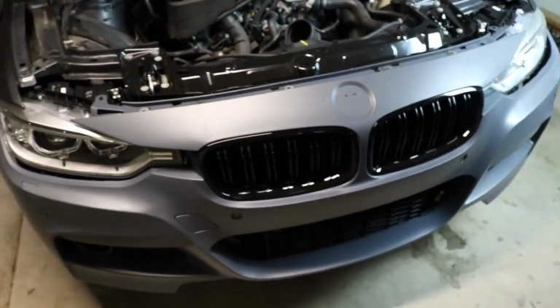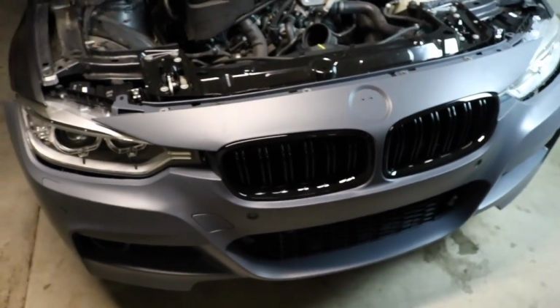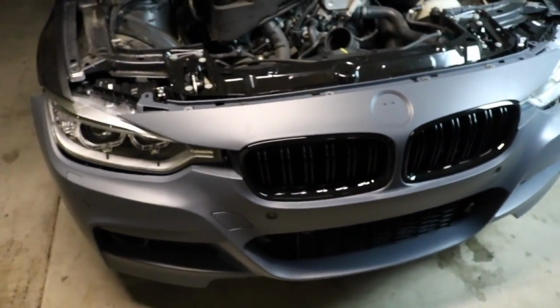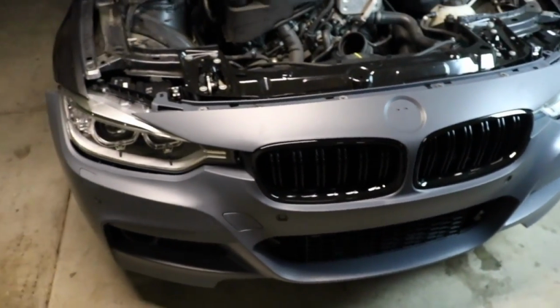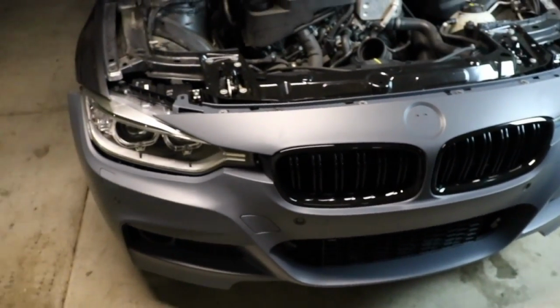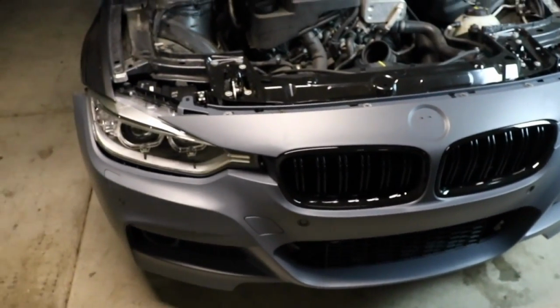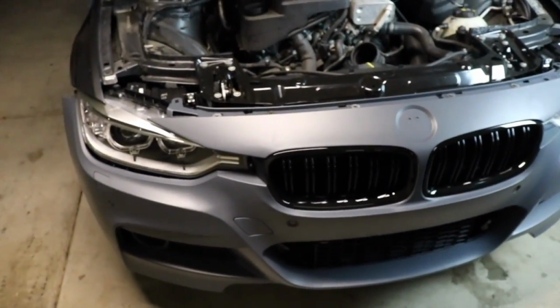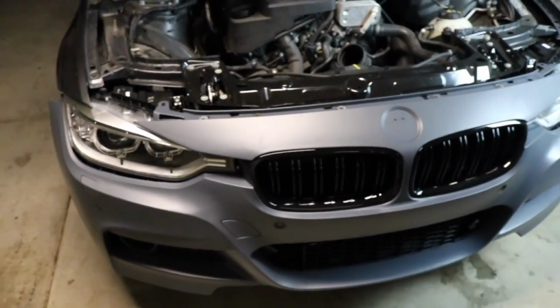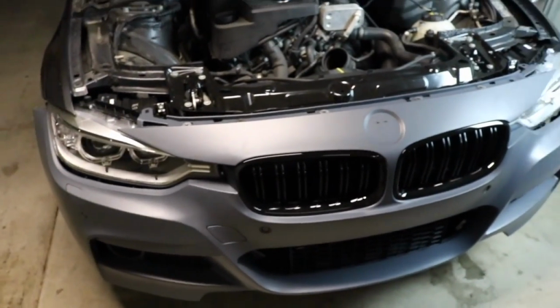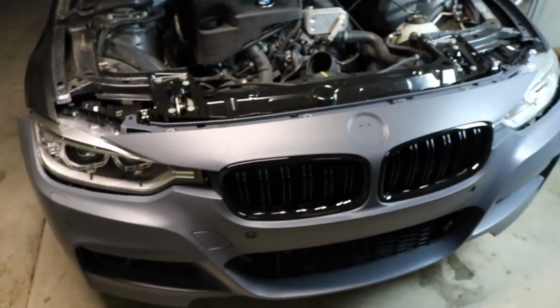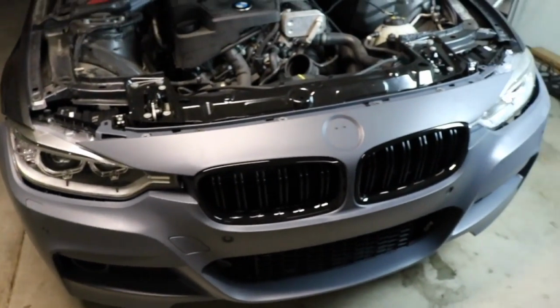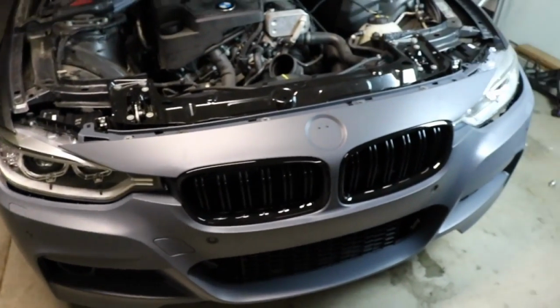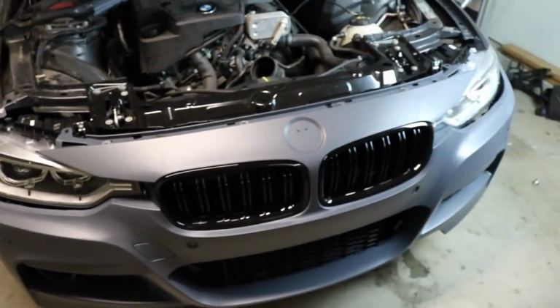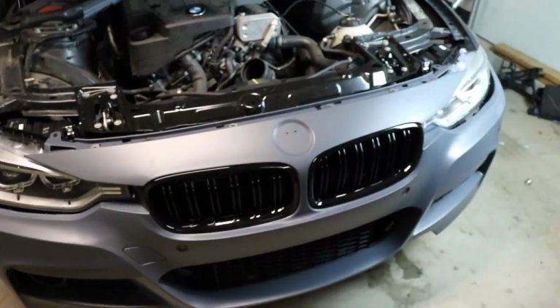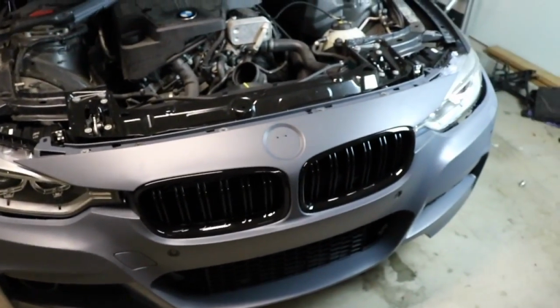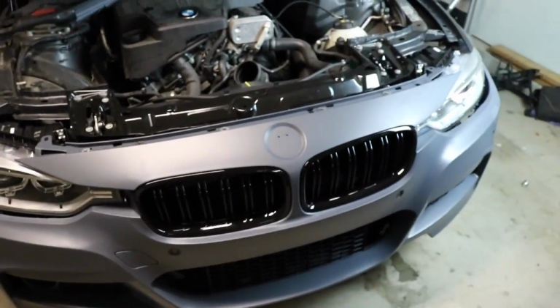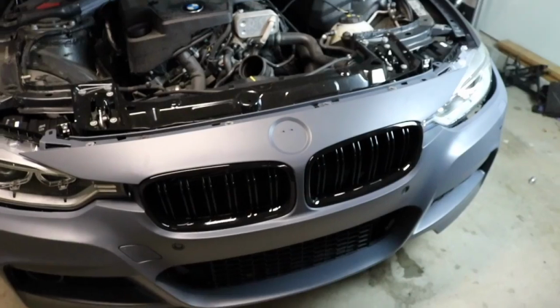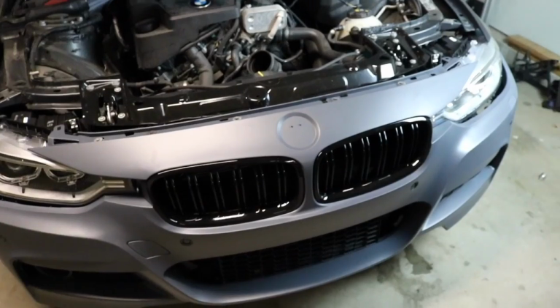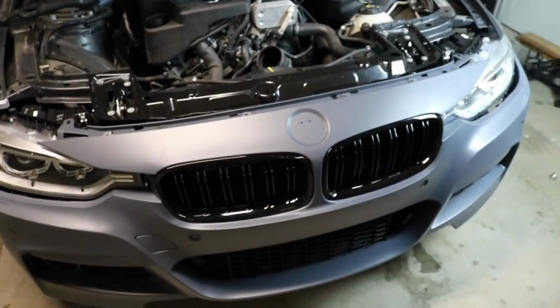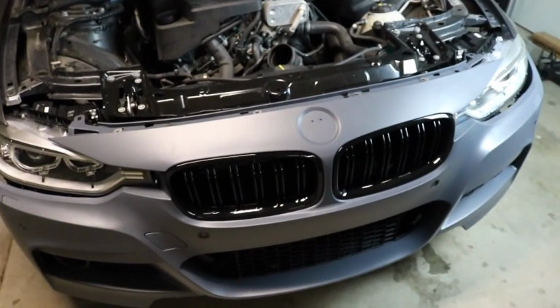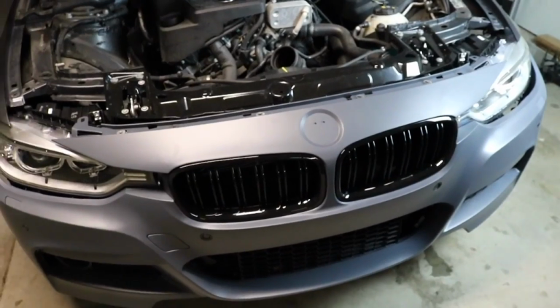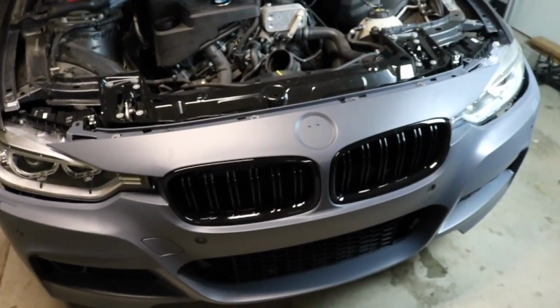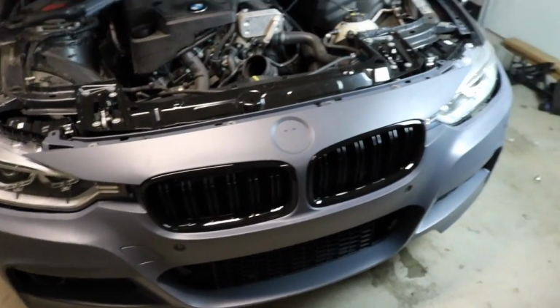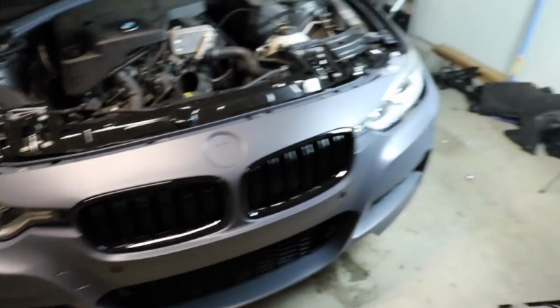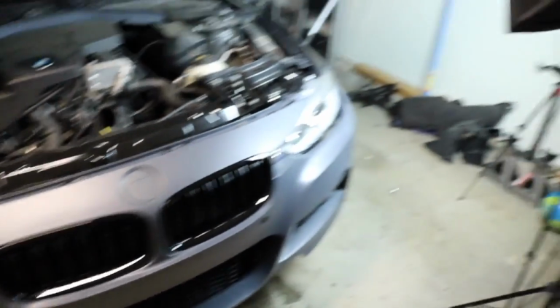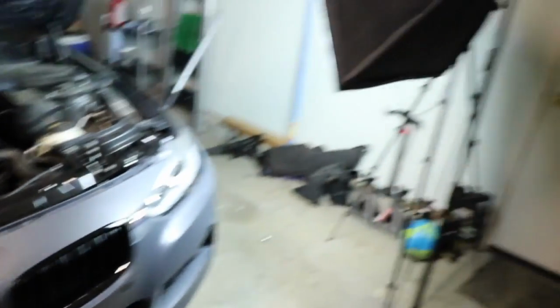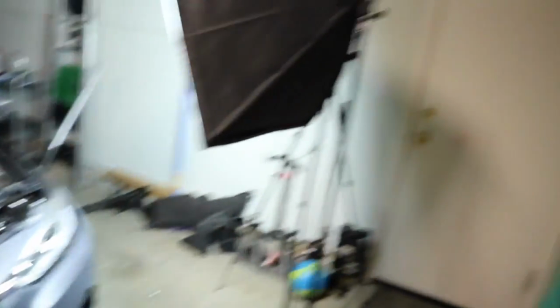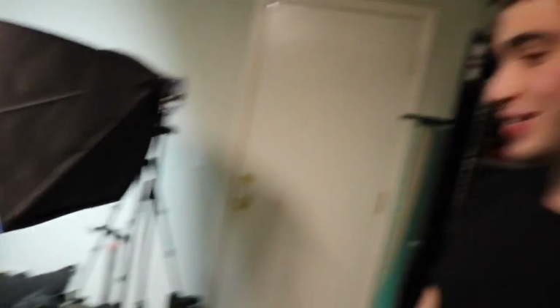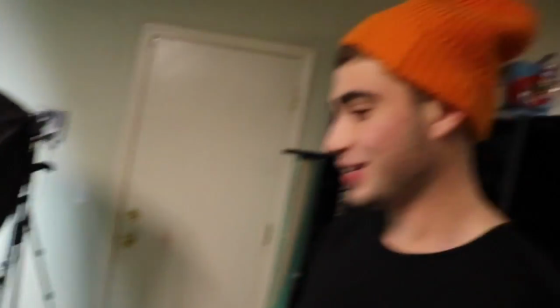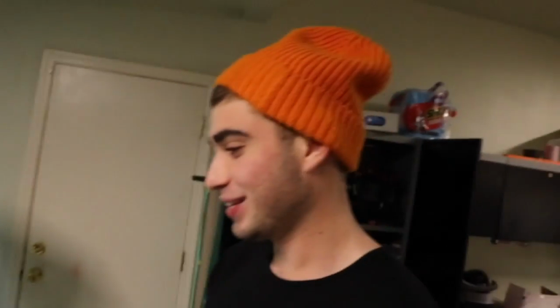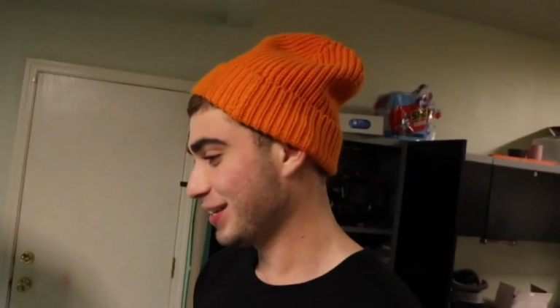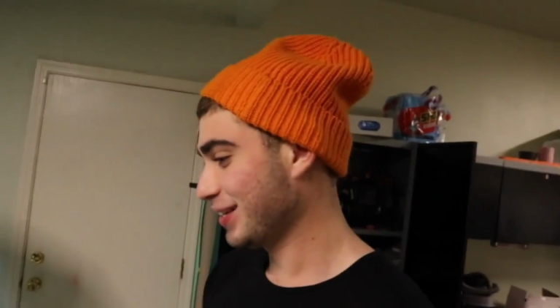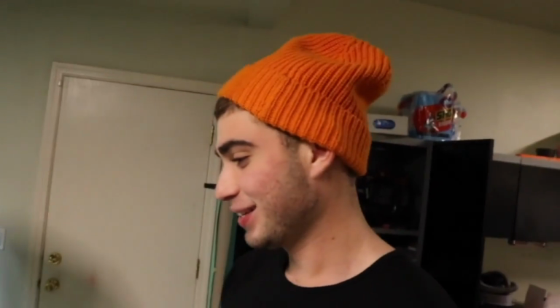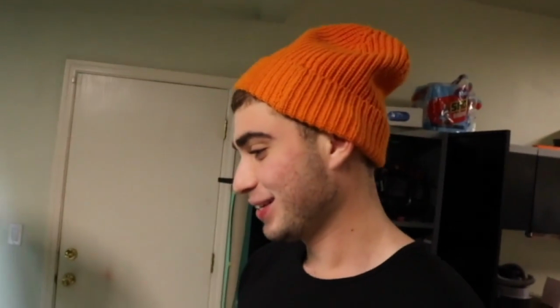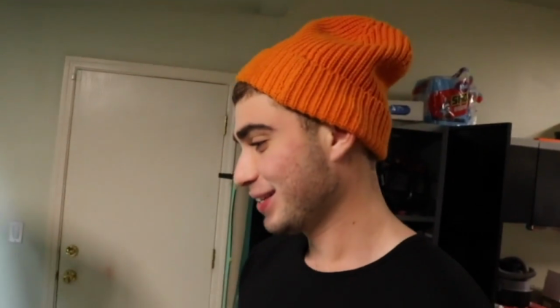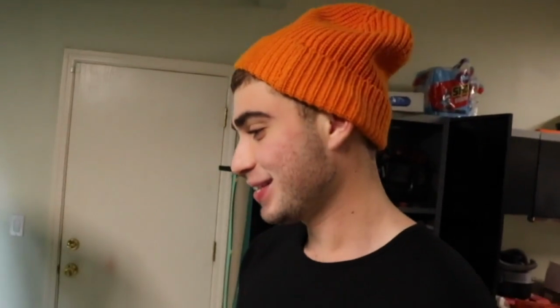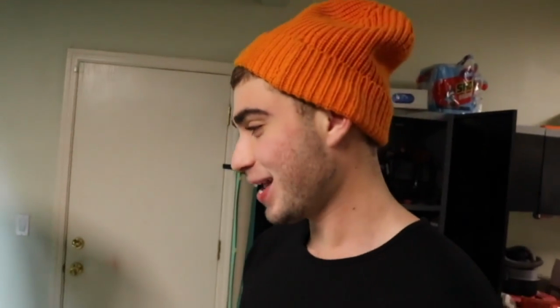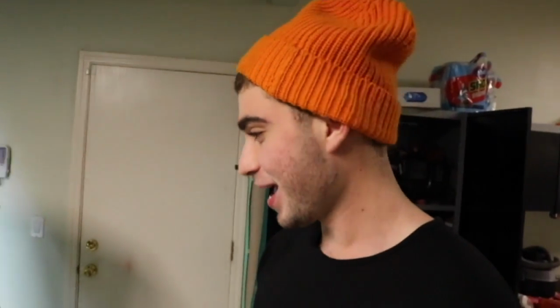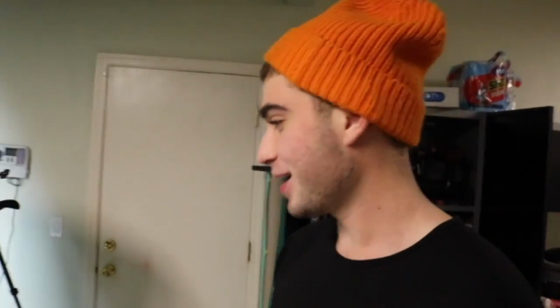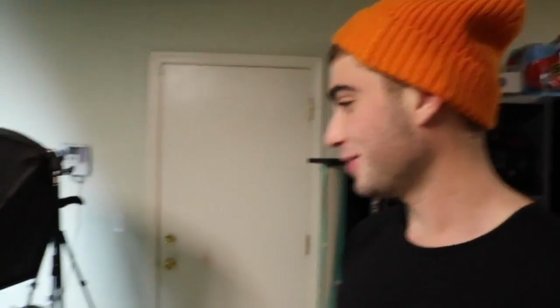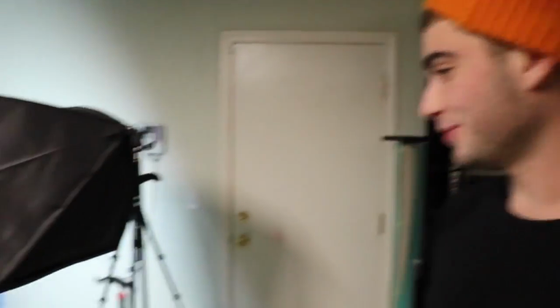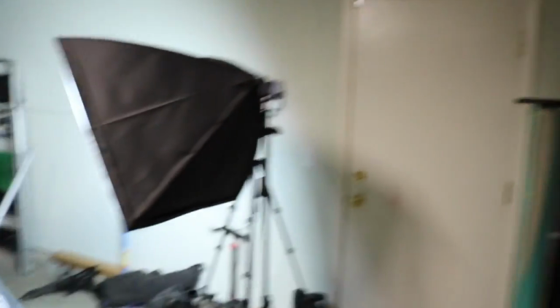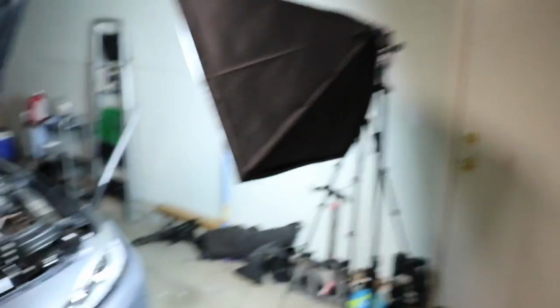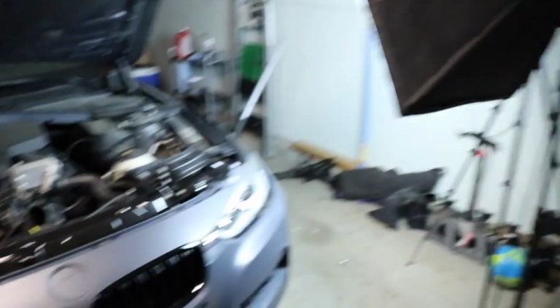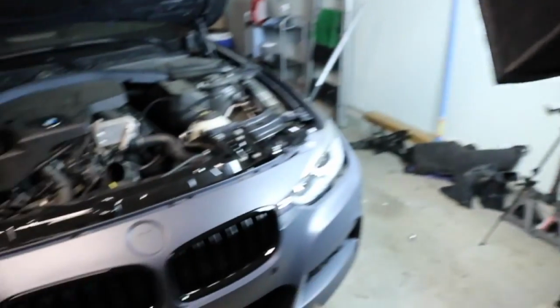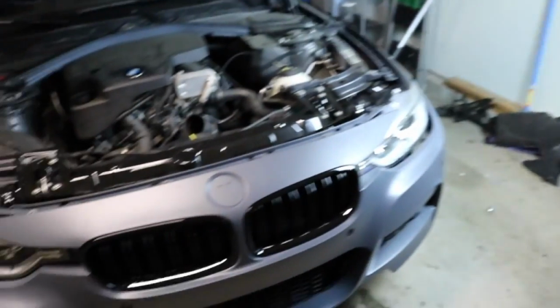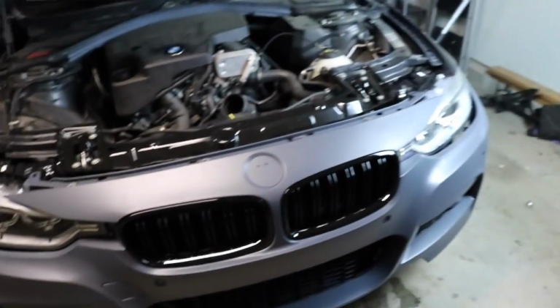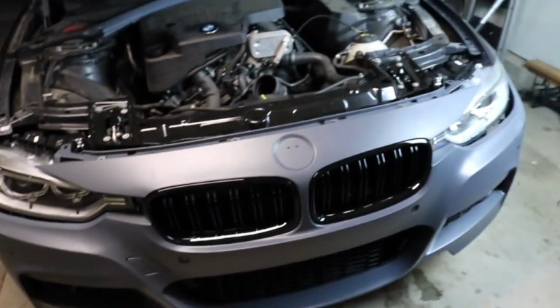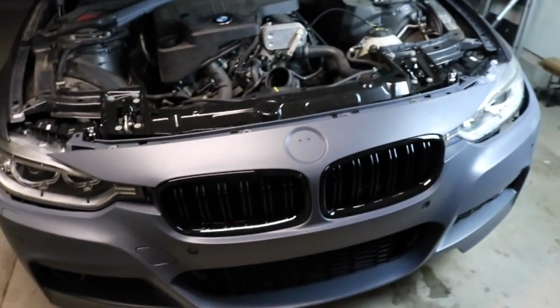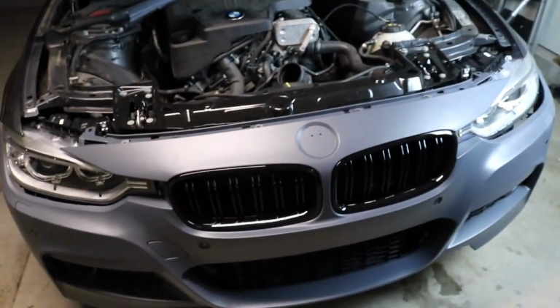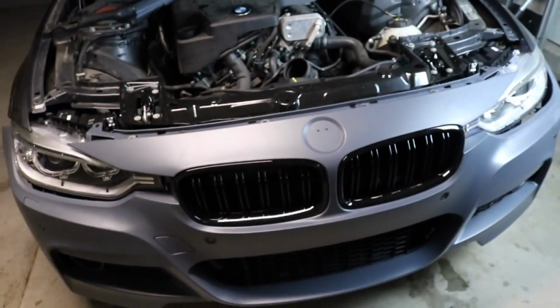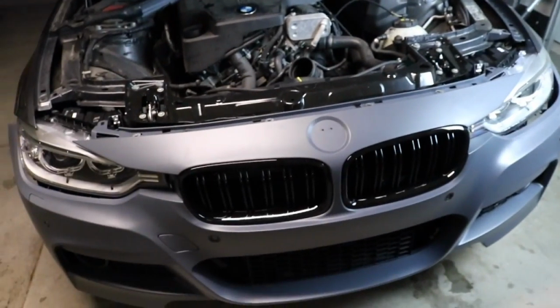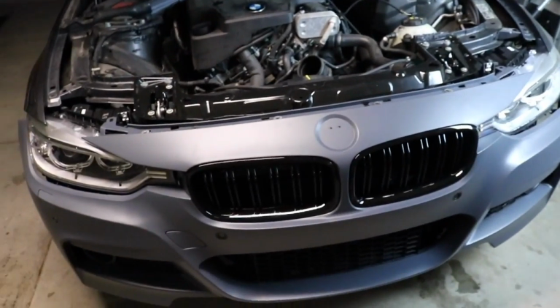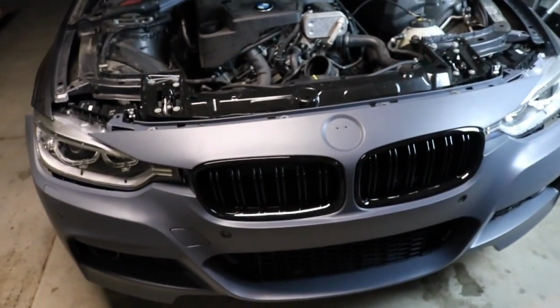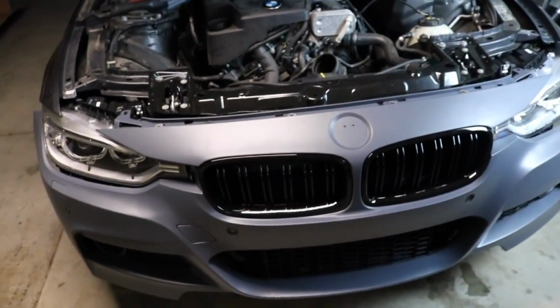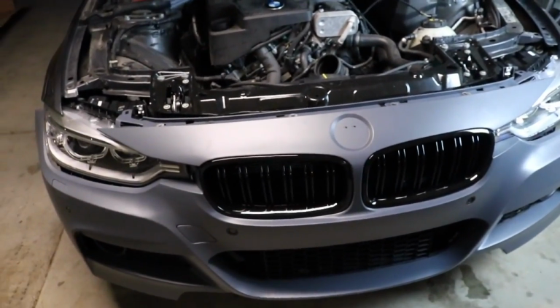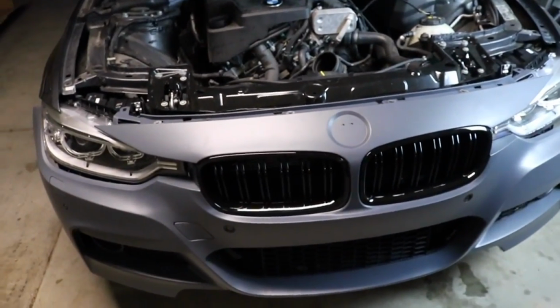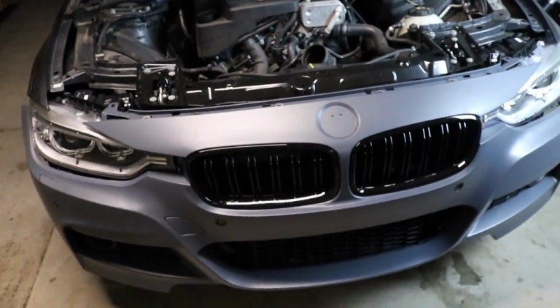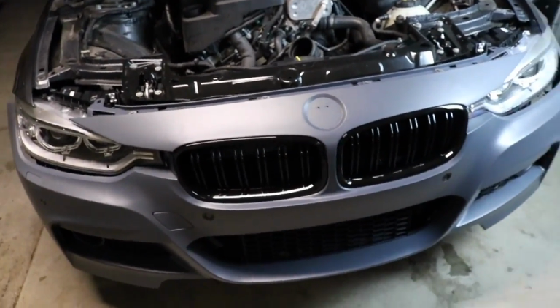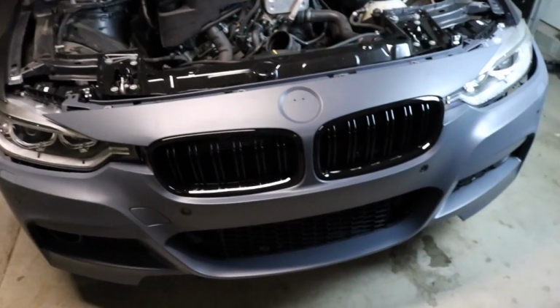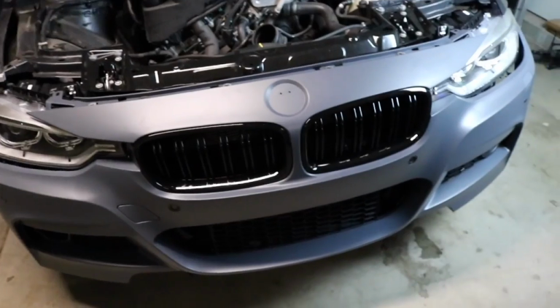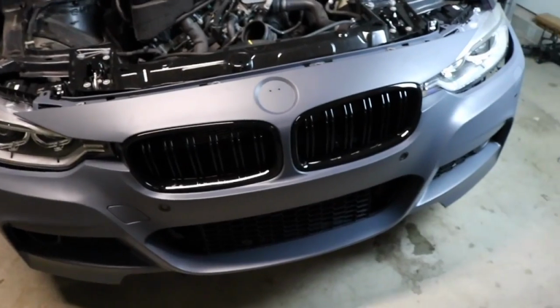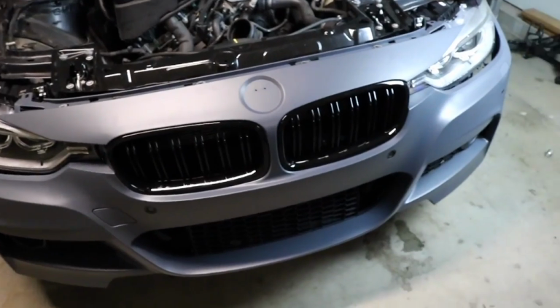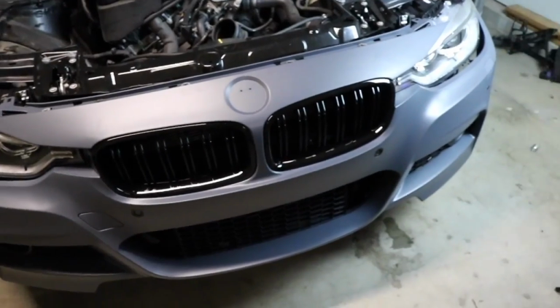Looks mean — she looks like an M4, man. That looks crazy. Yeah, damn. Alright, back to the headlight situation.